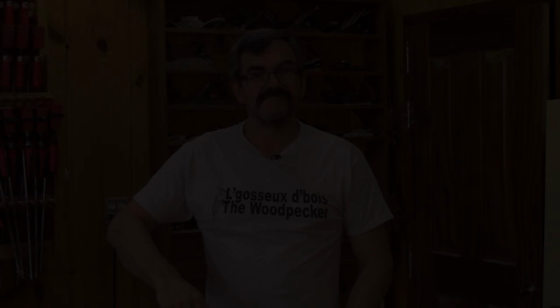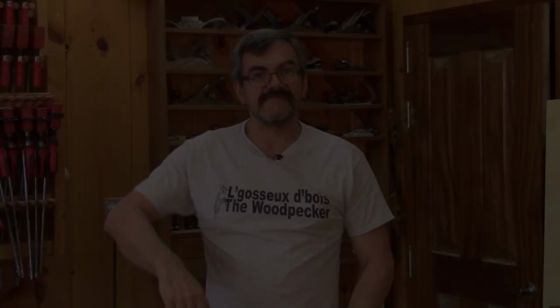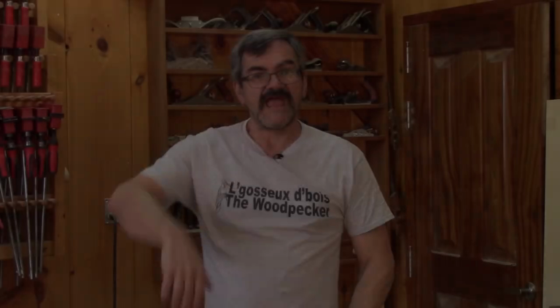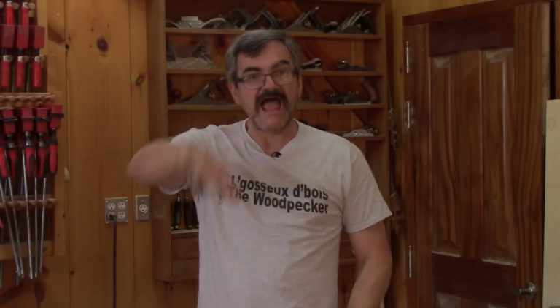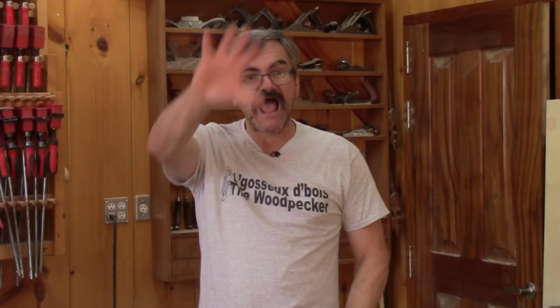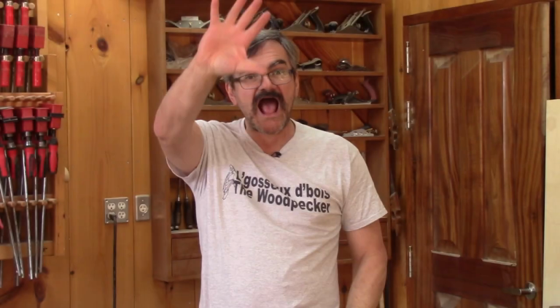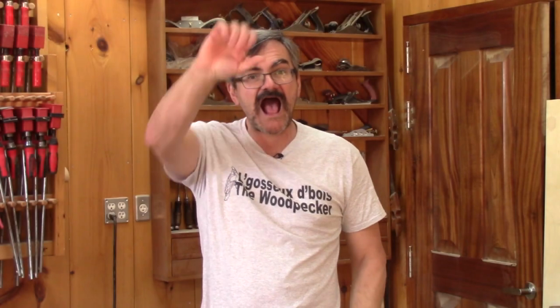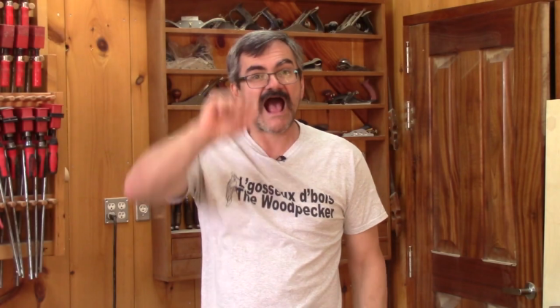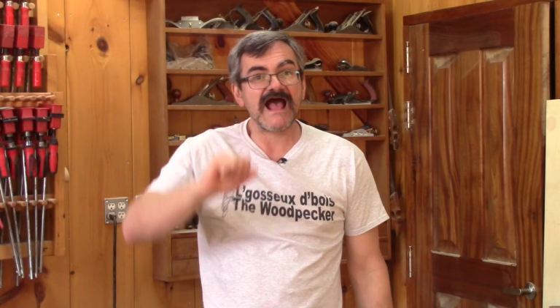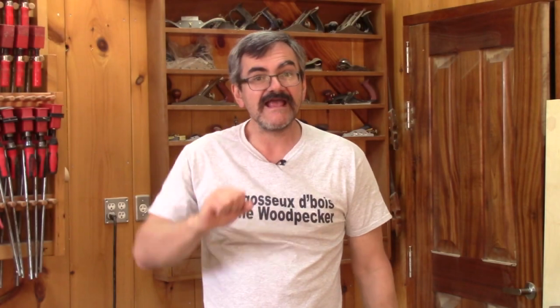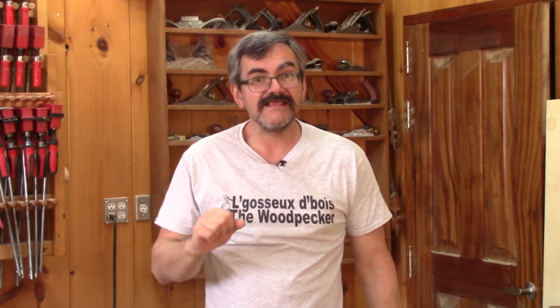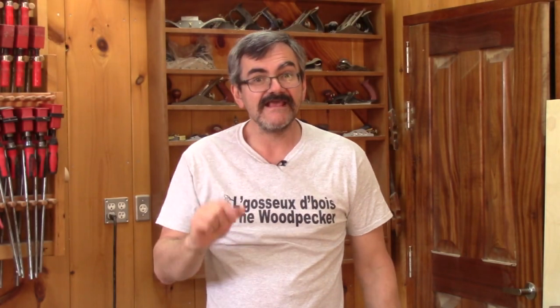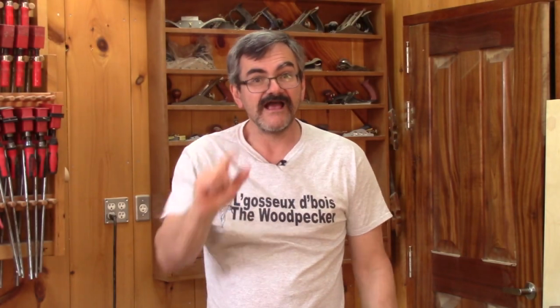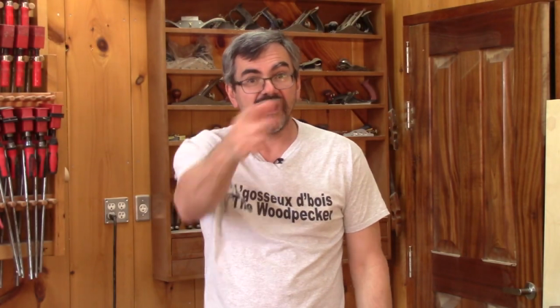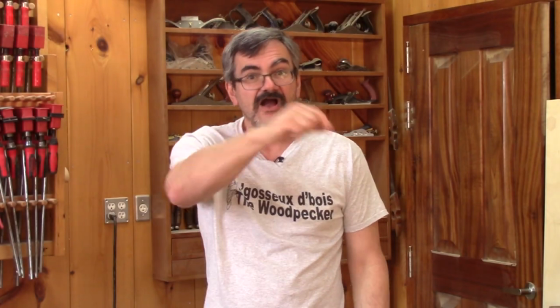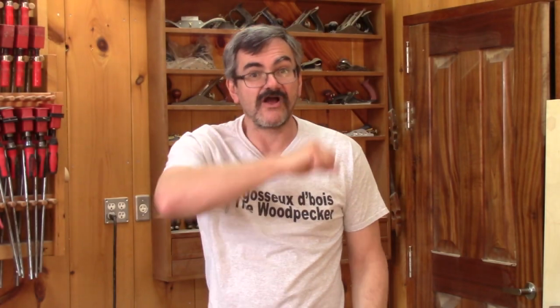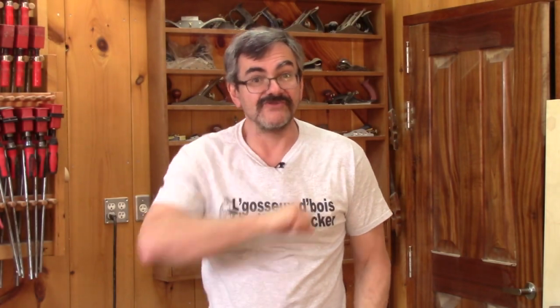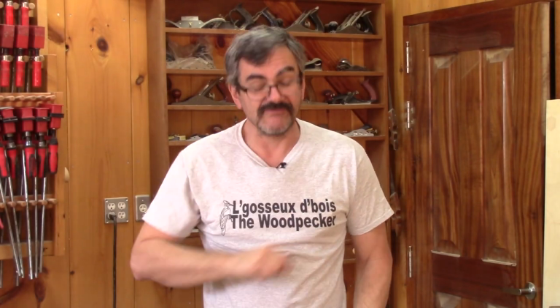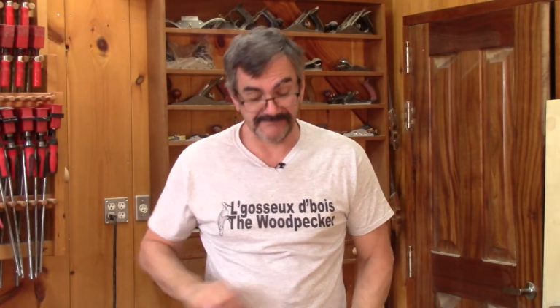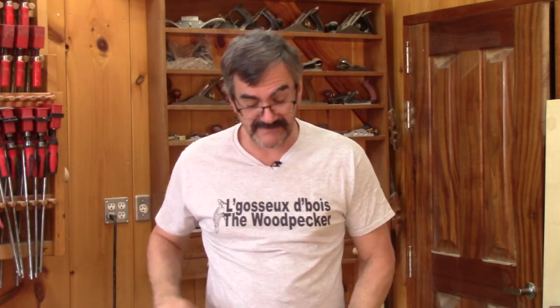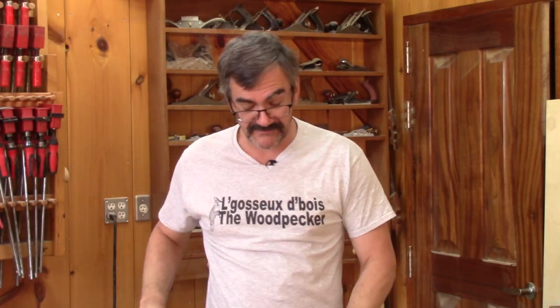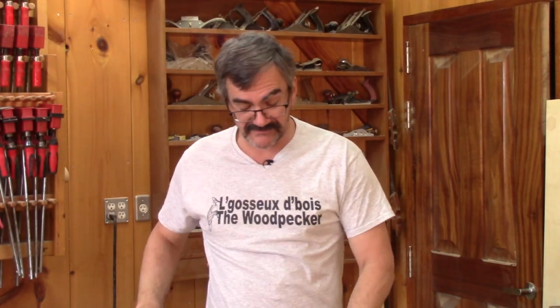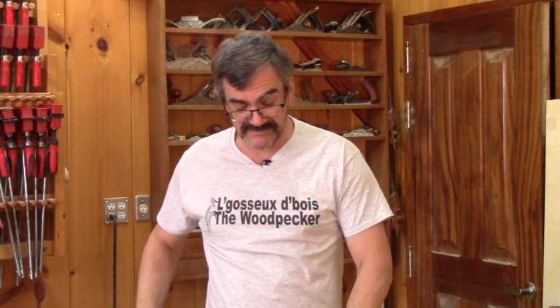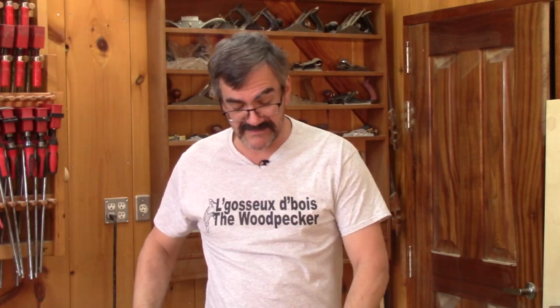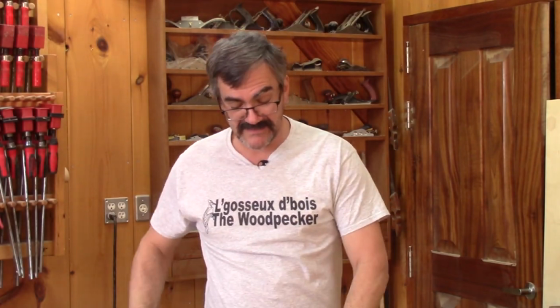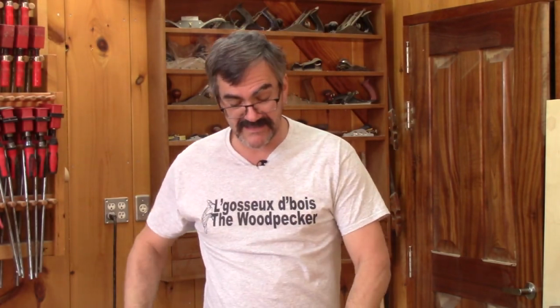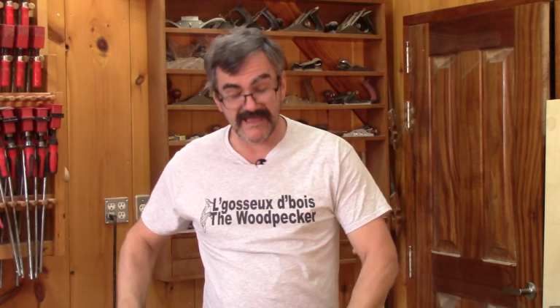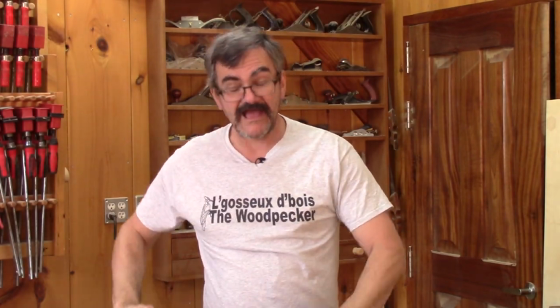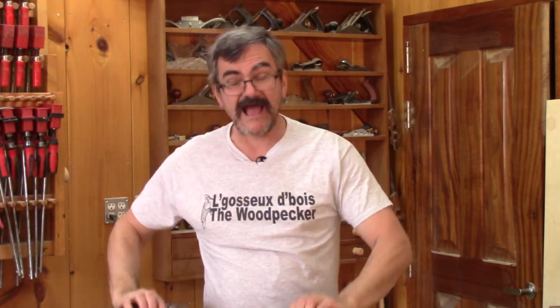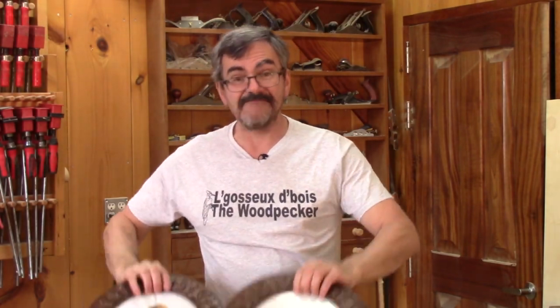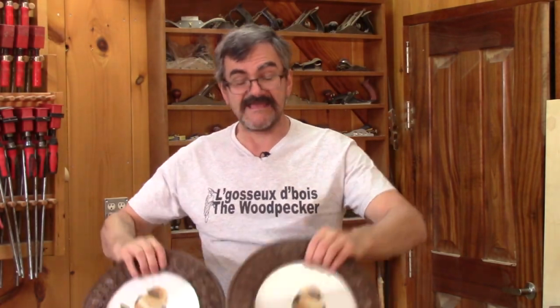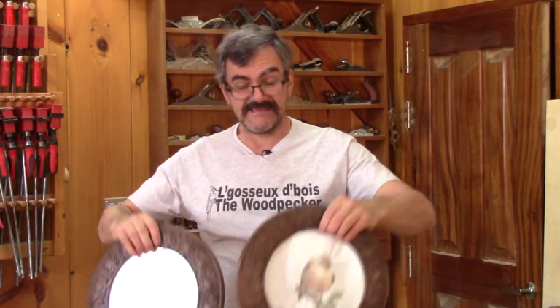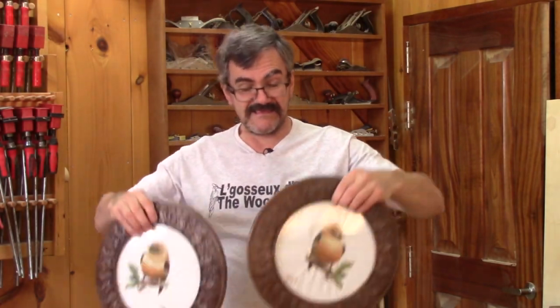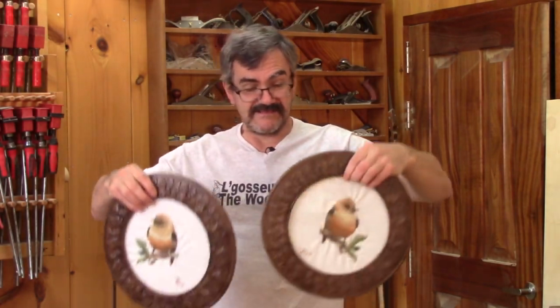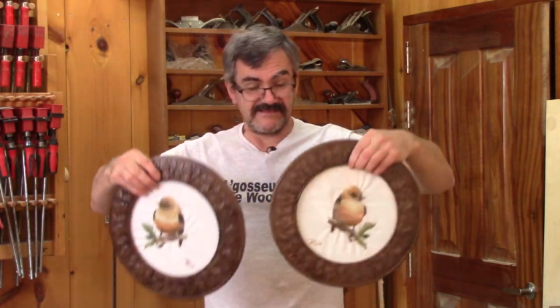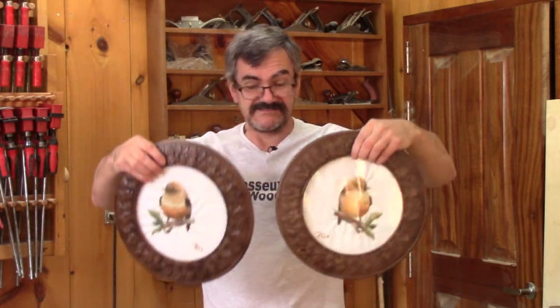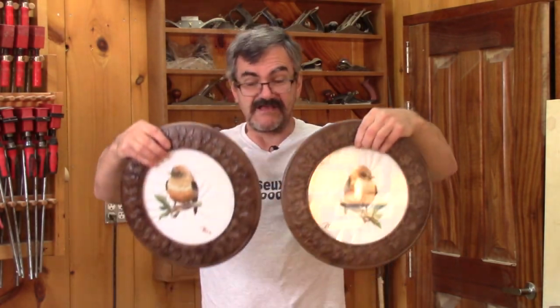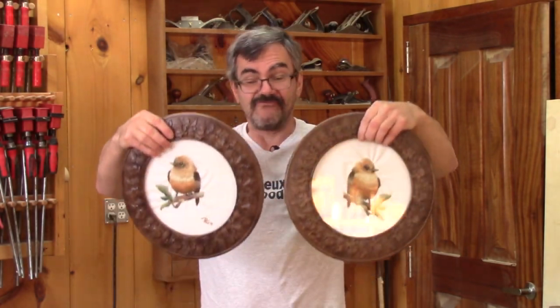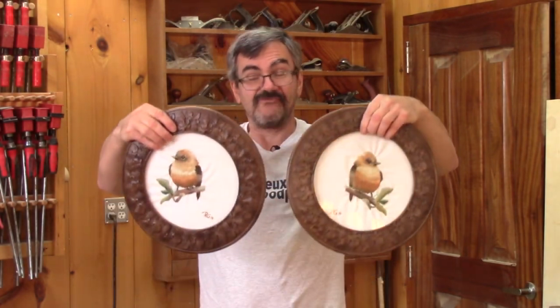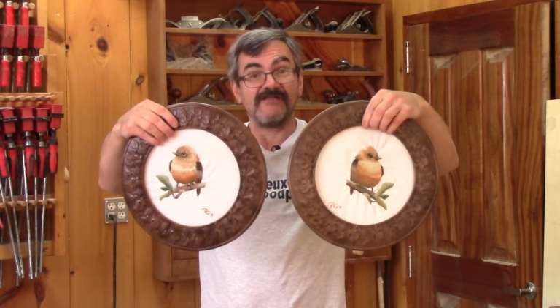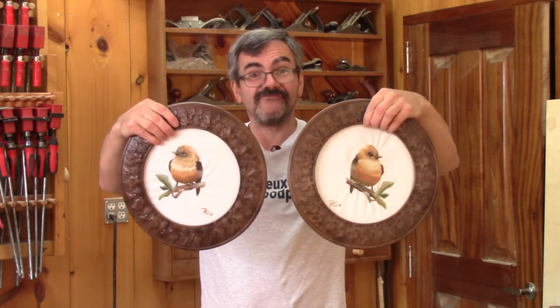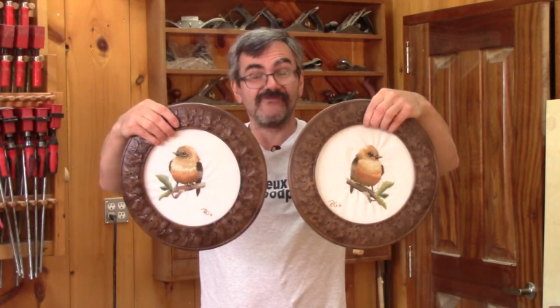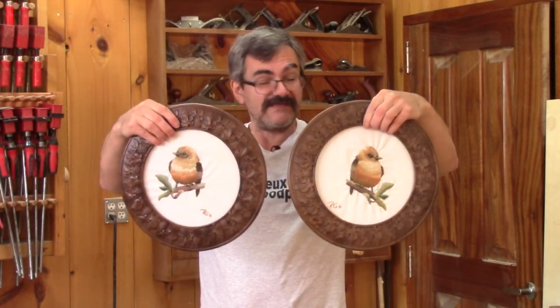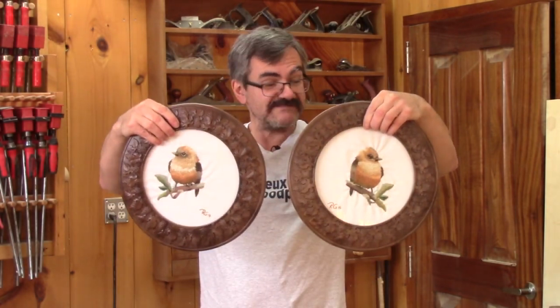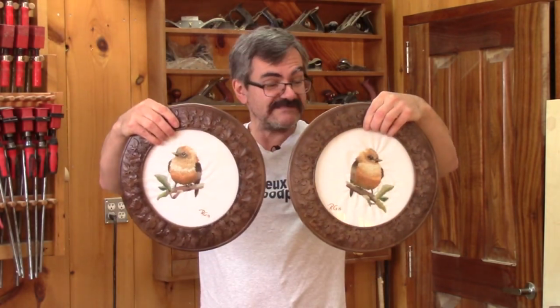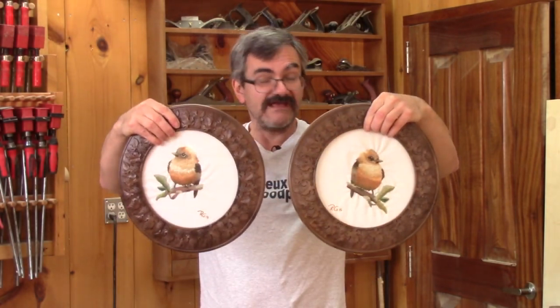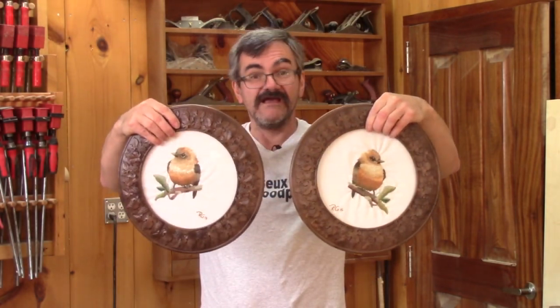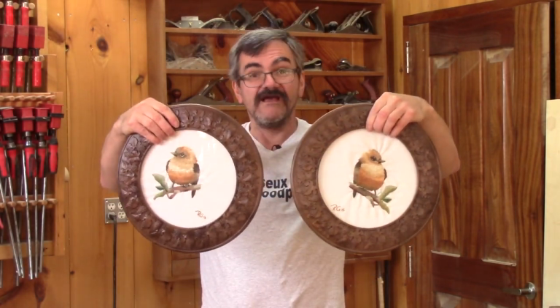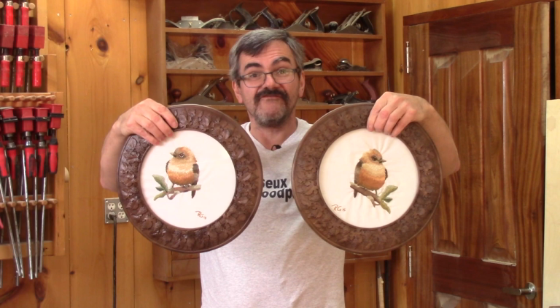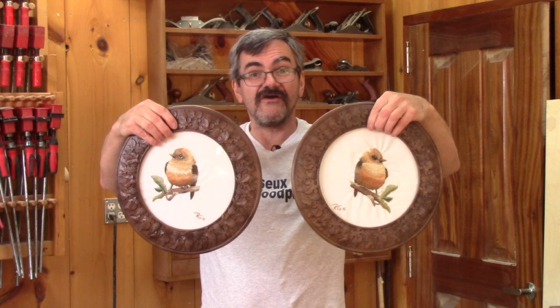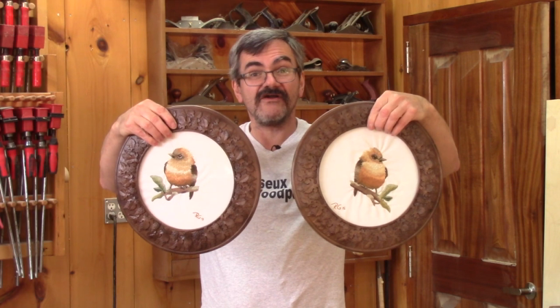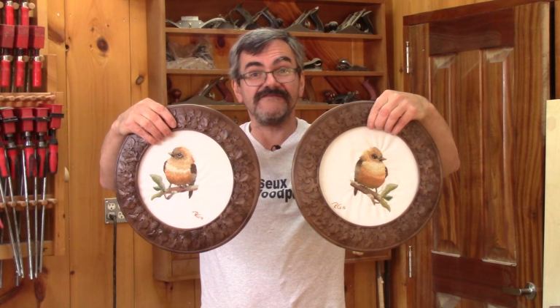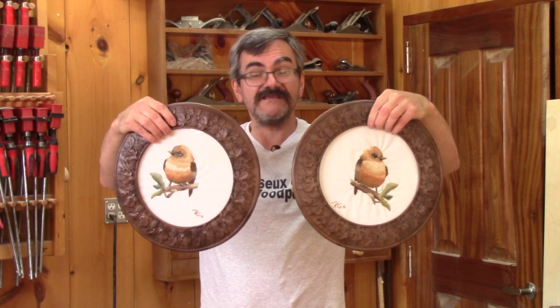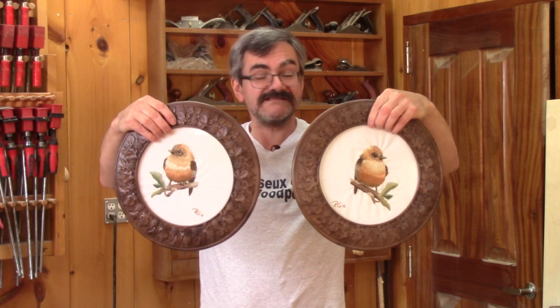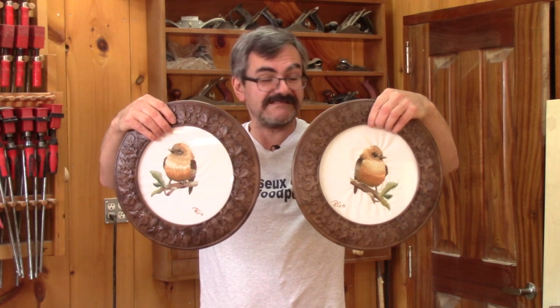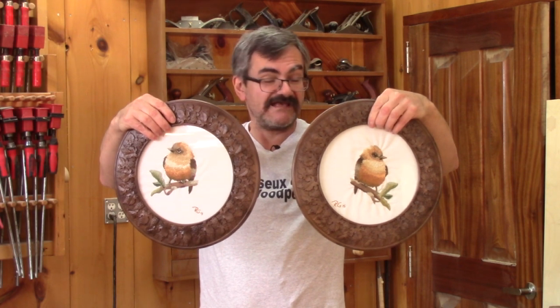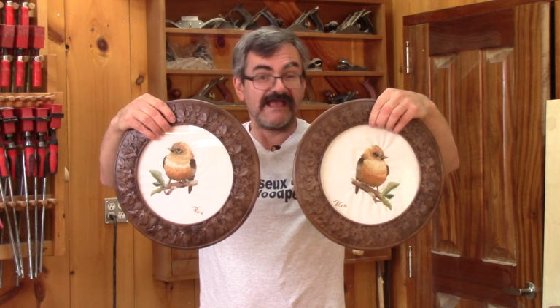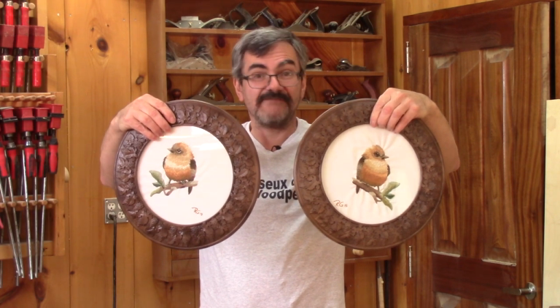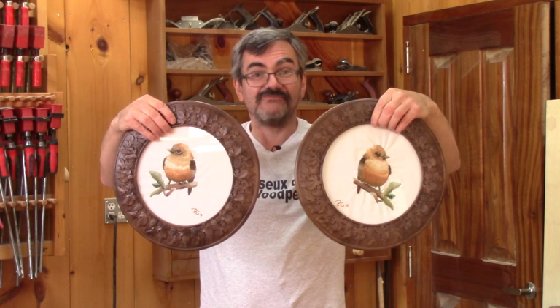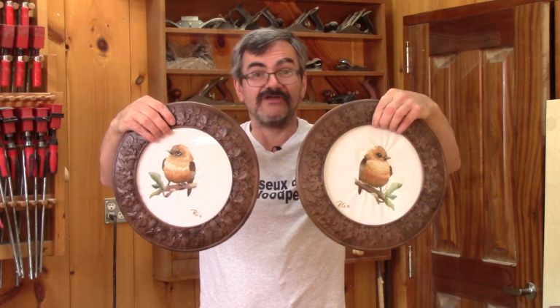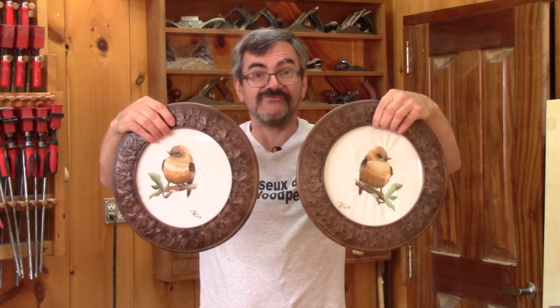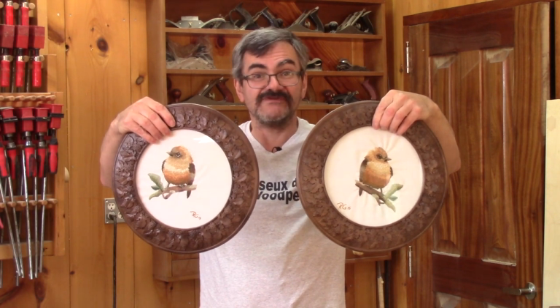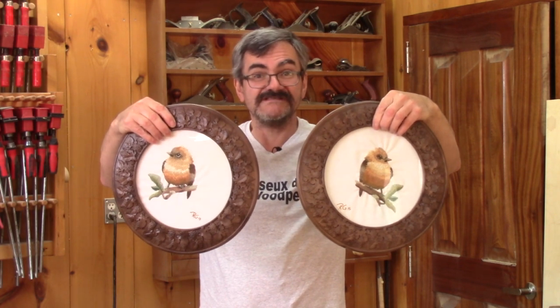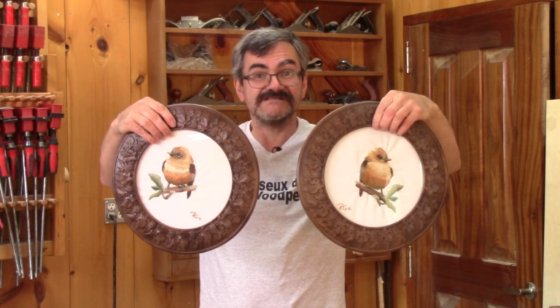Hi! I'm the Woodpecker today. I'm making some round frames for René's embroideries.